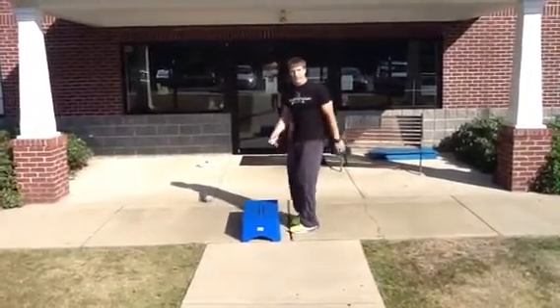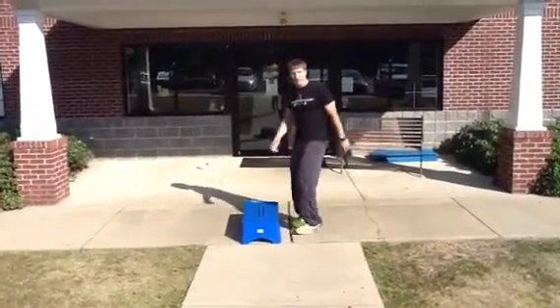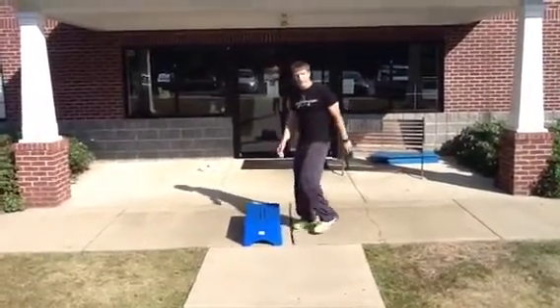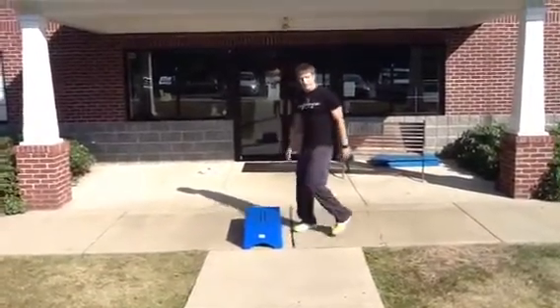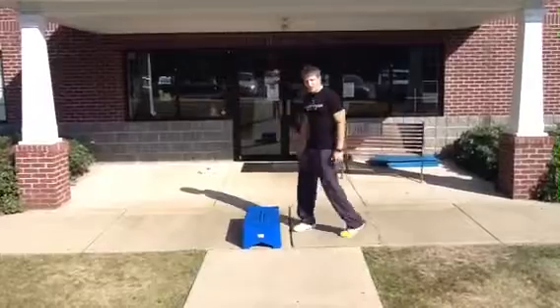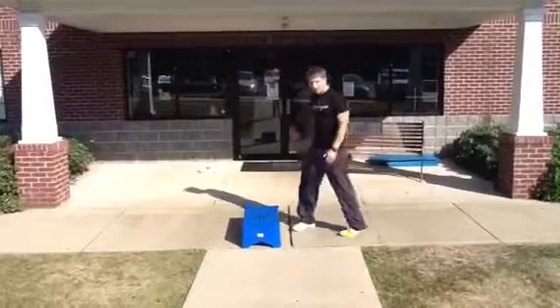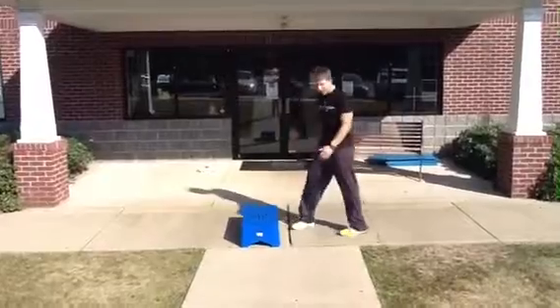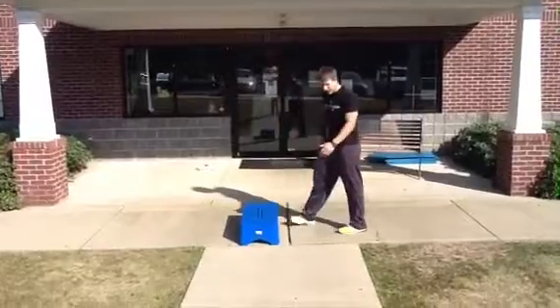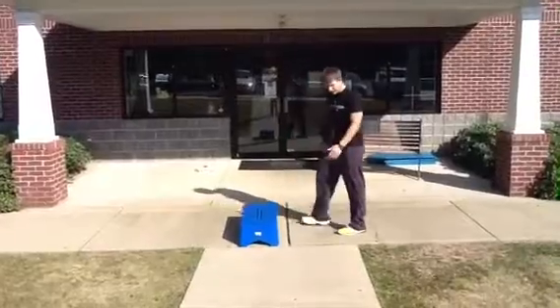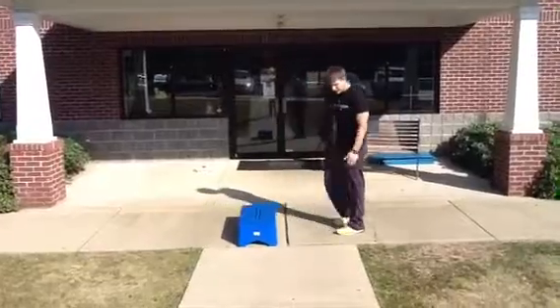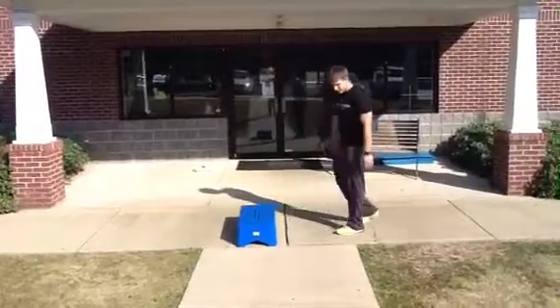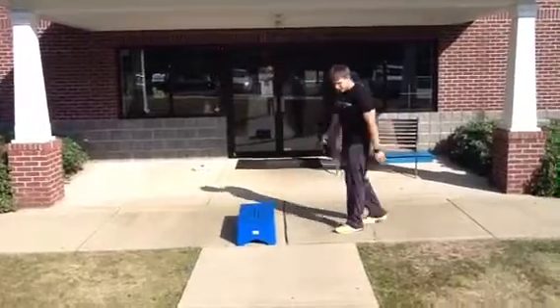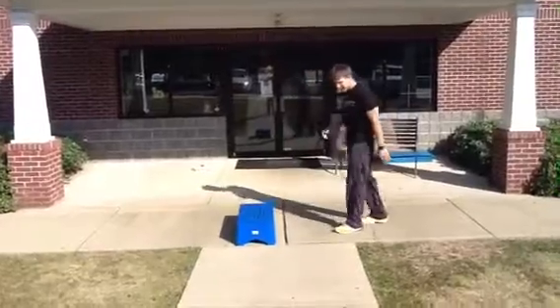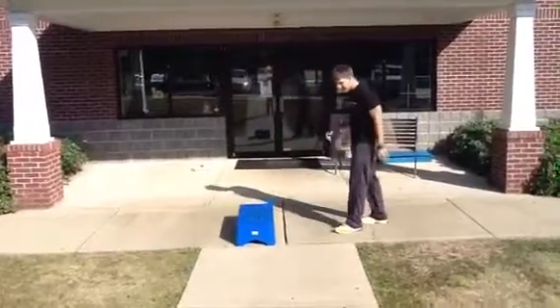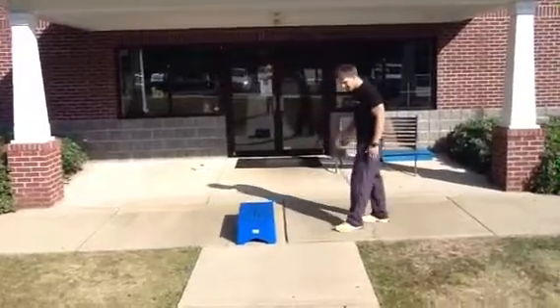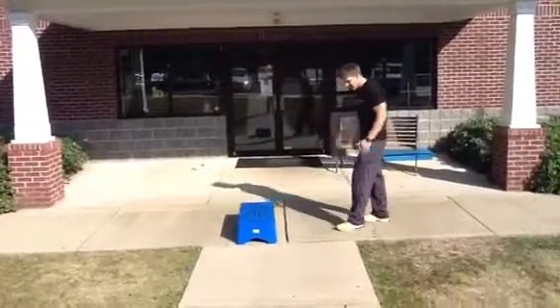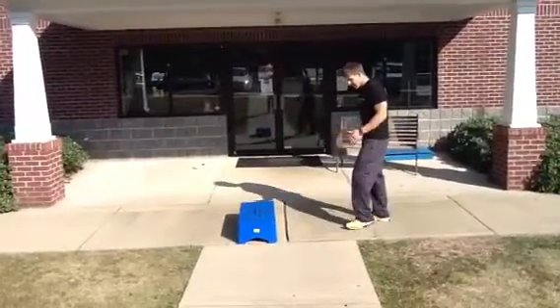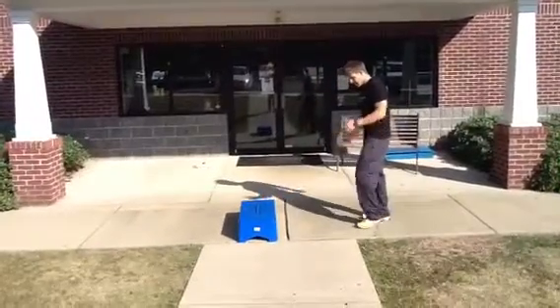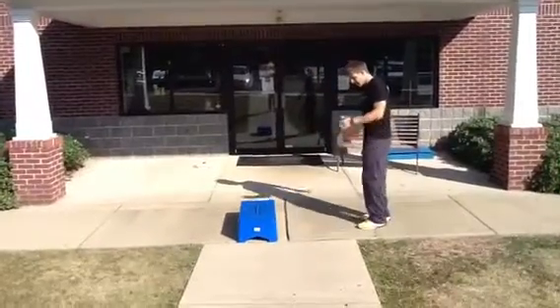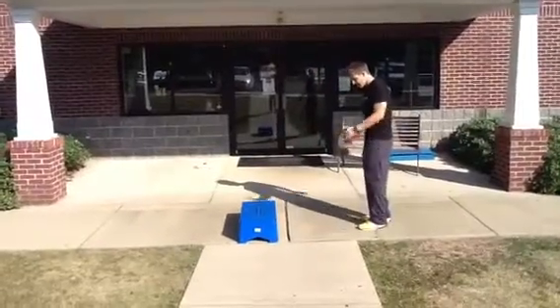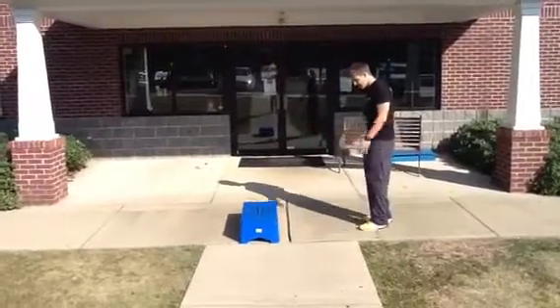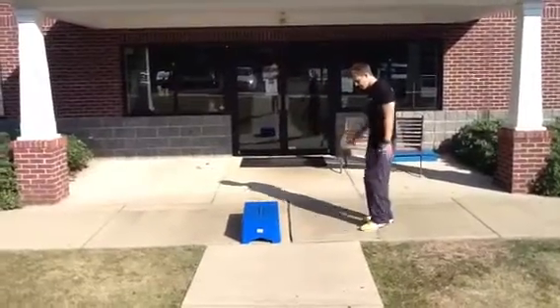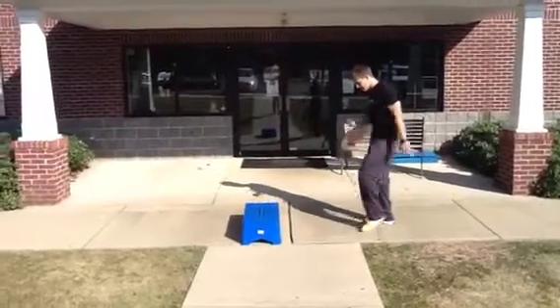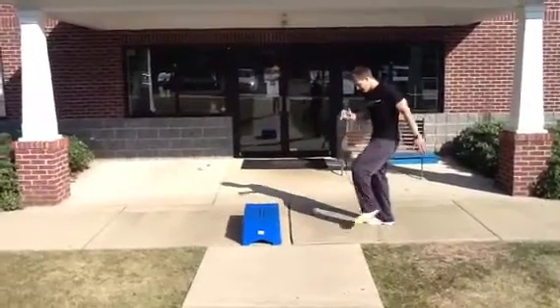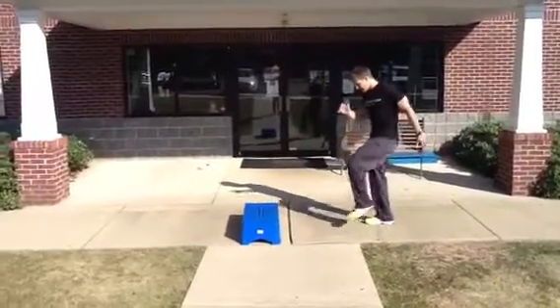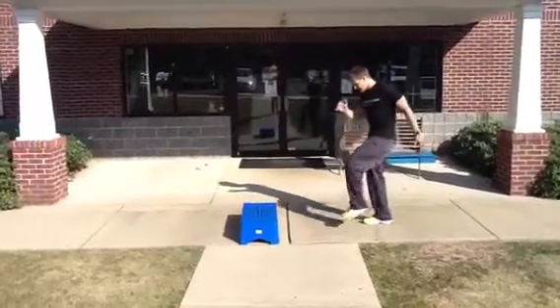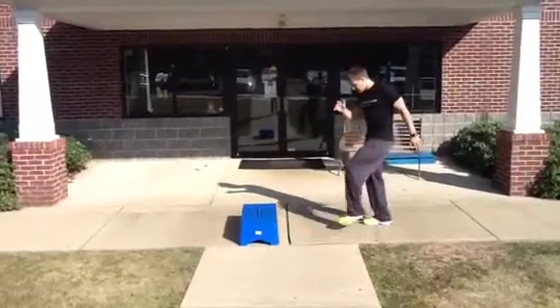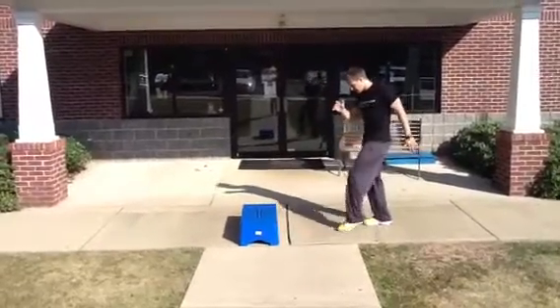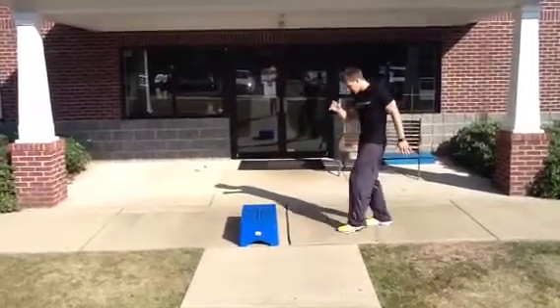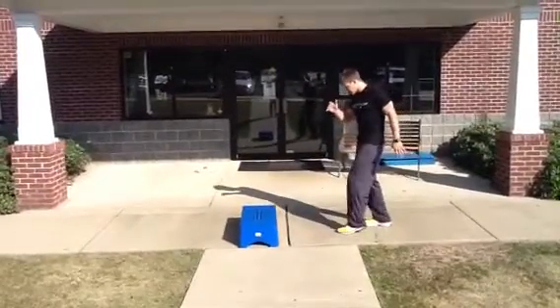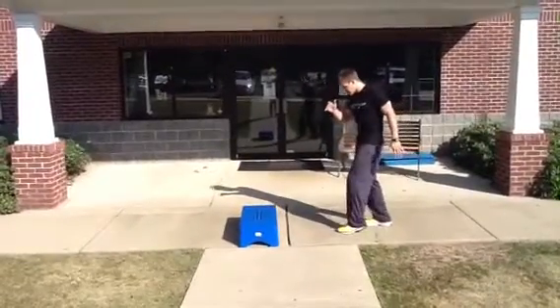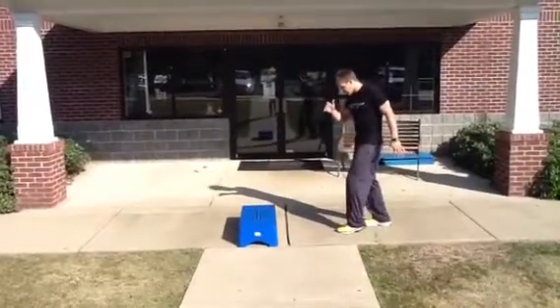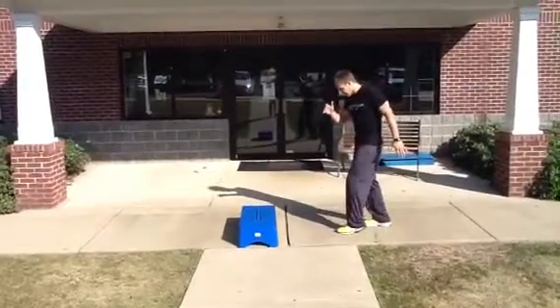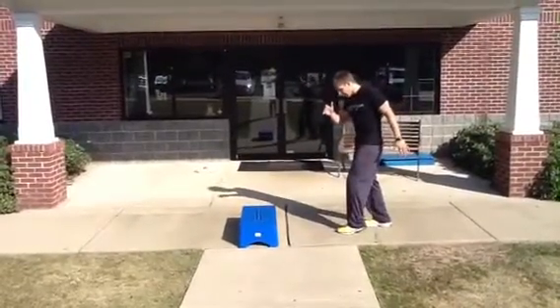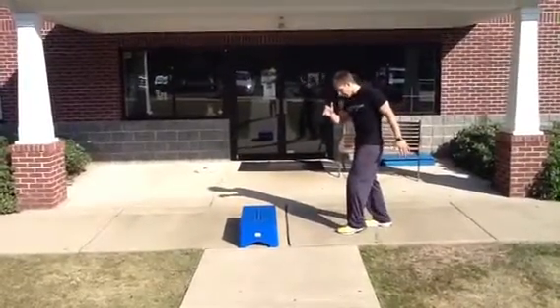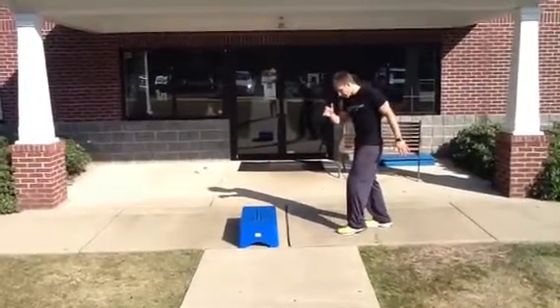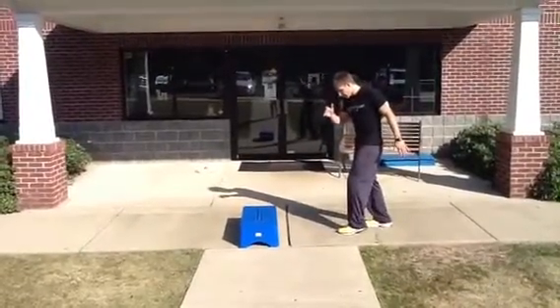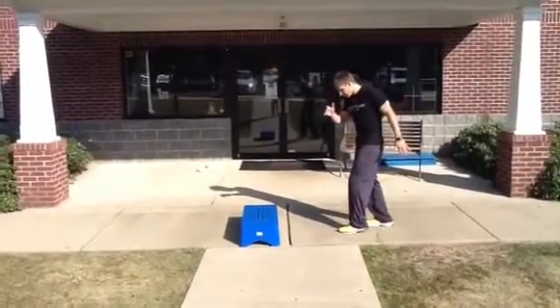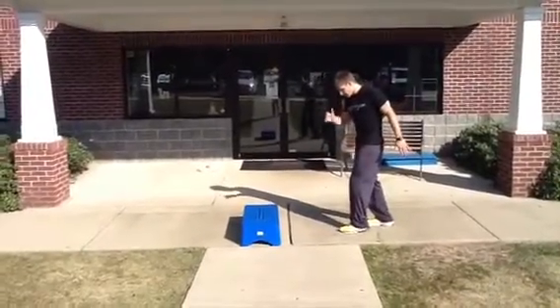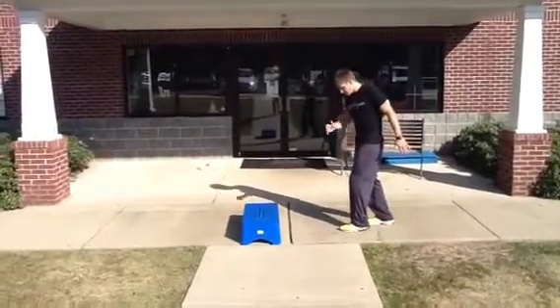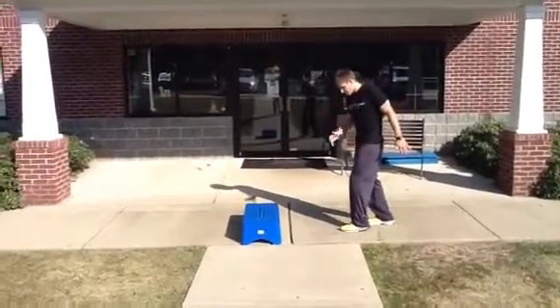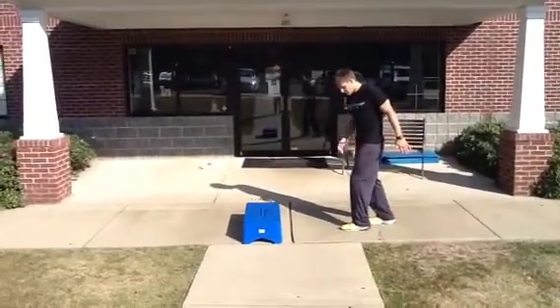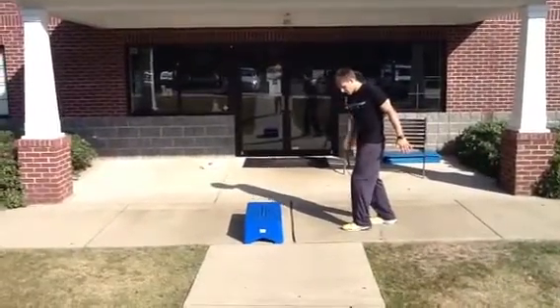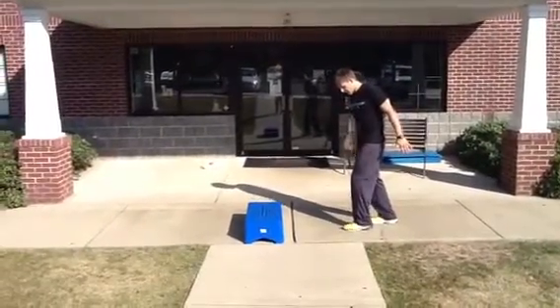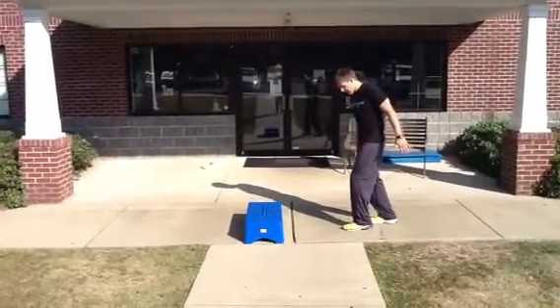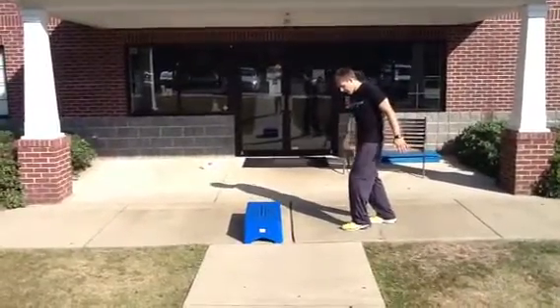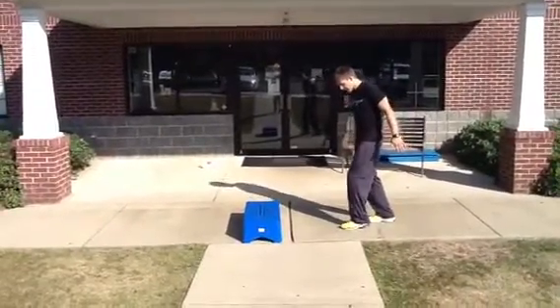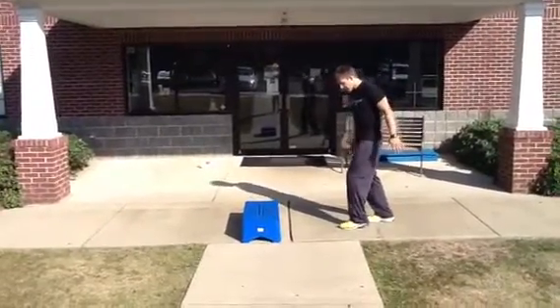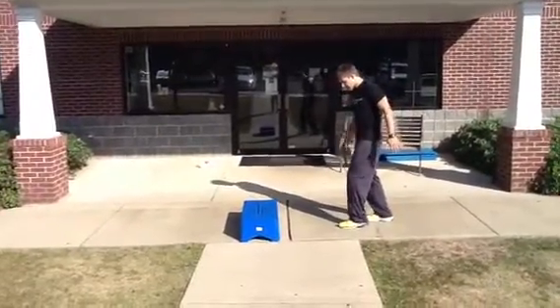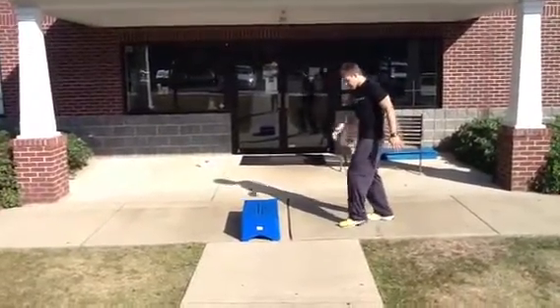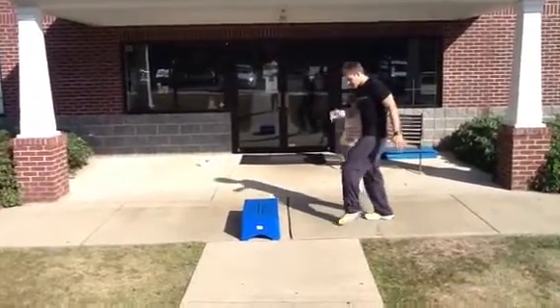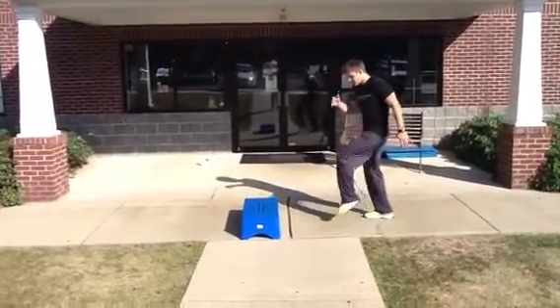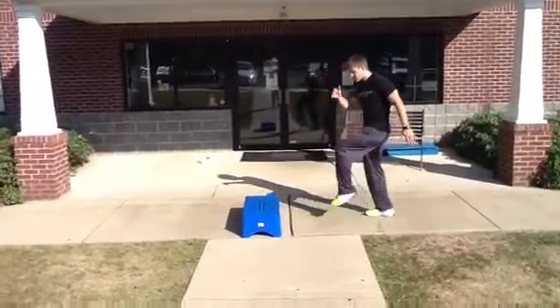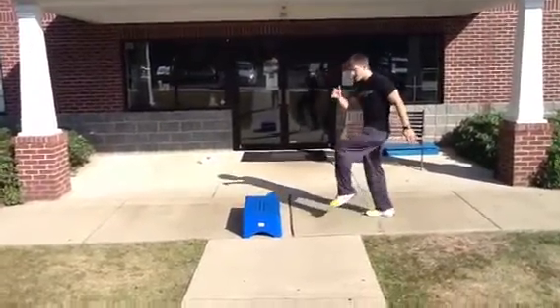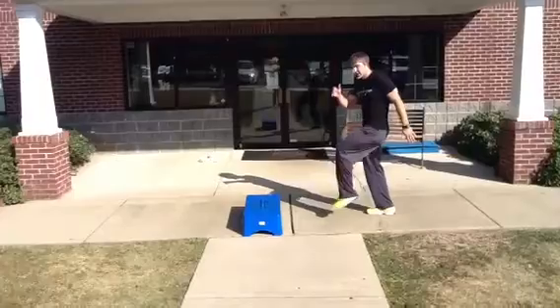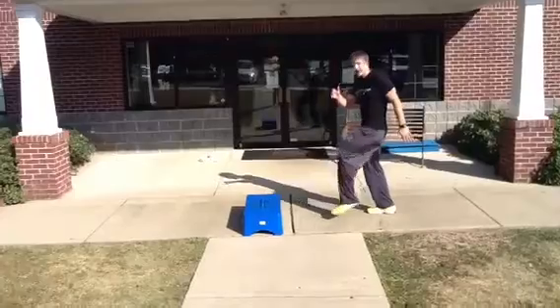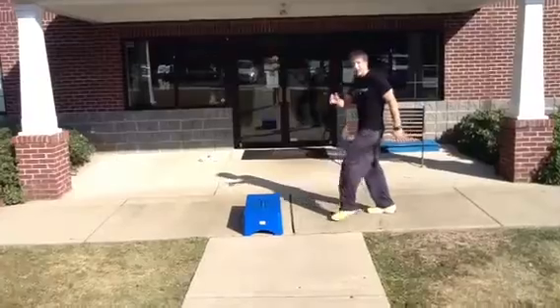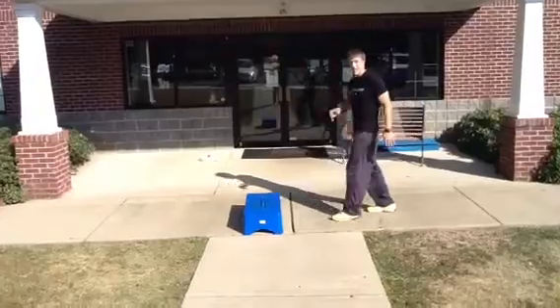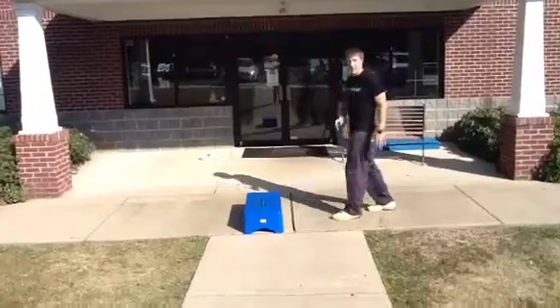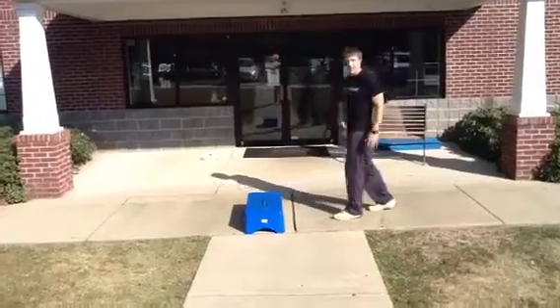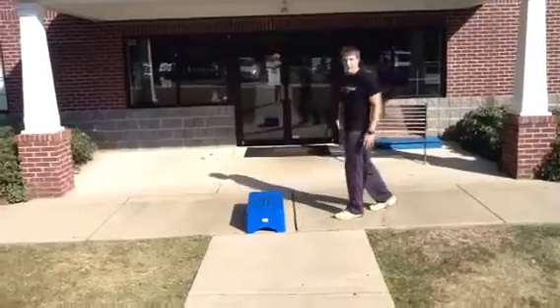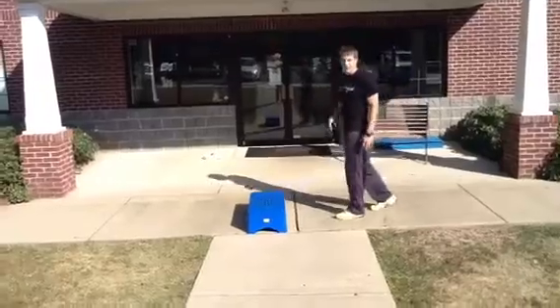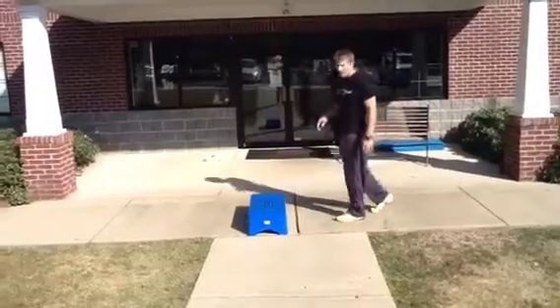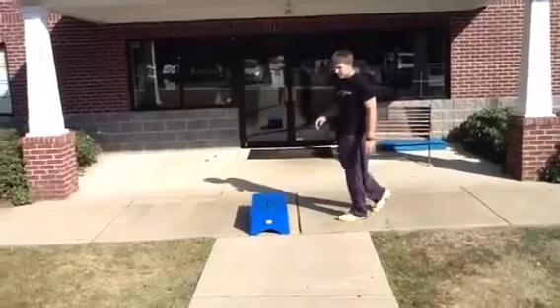For example, when I'm sprinting, it's how fast my foot can touch the ground, contract, and go back off the ground.